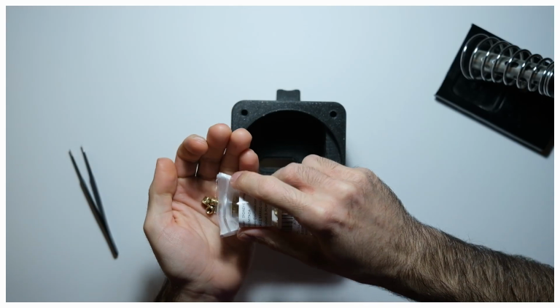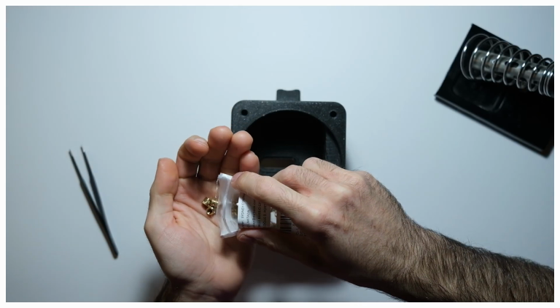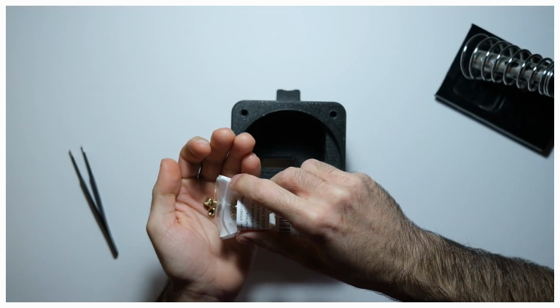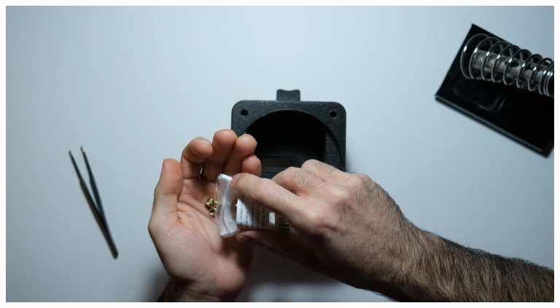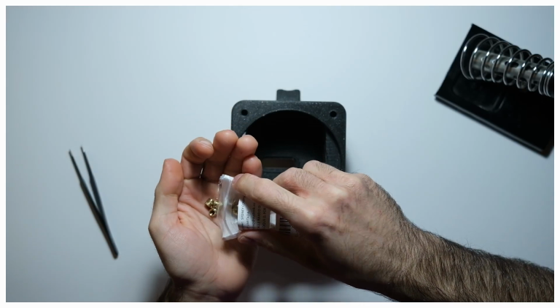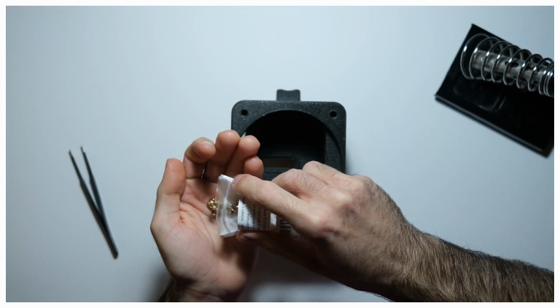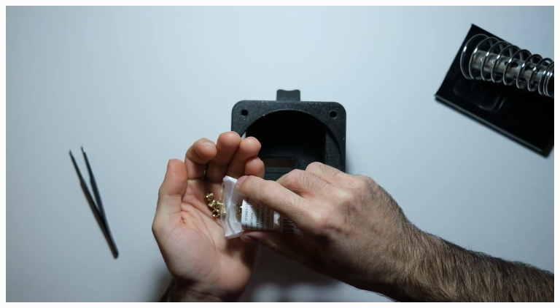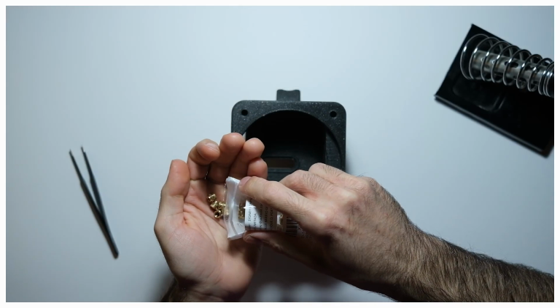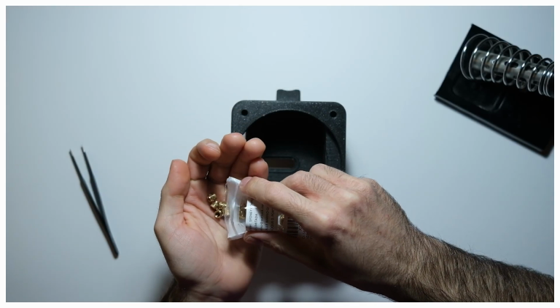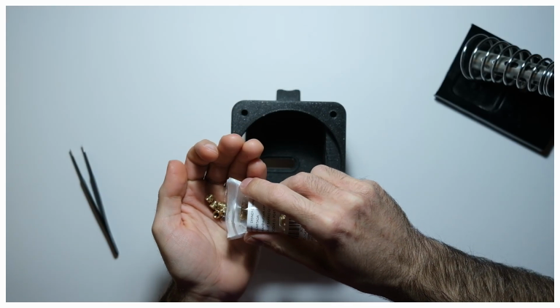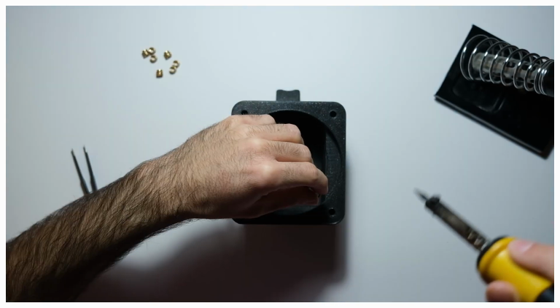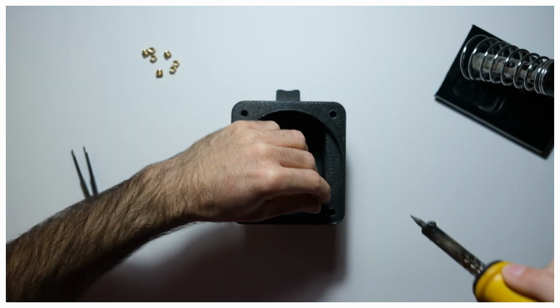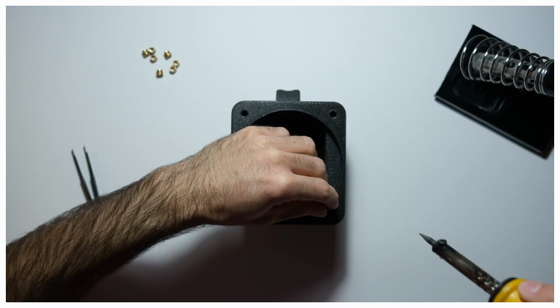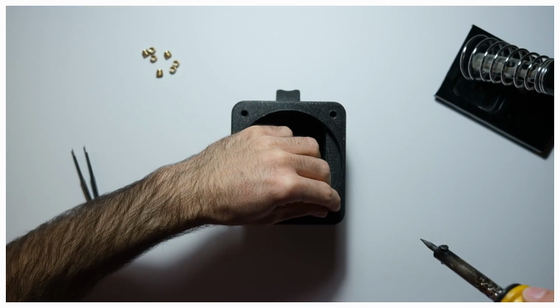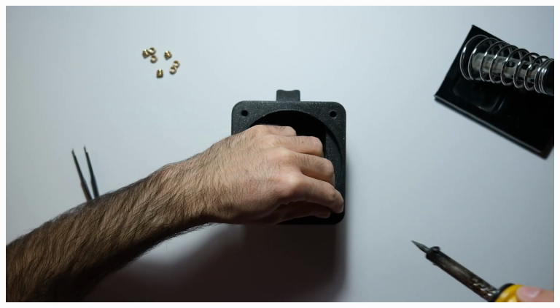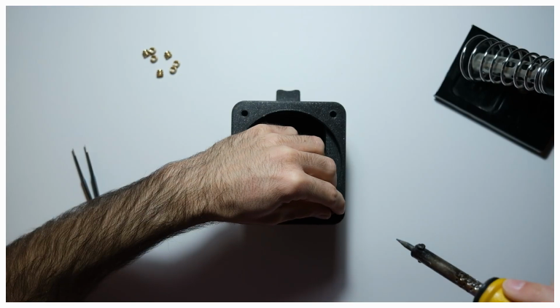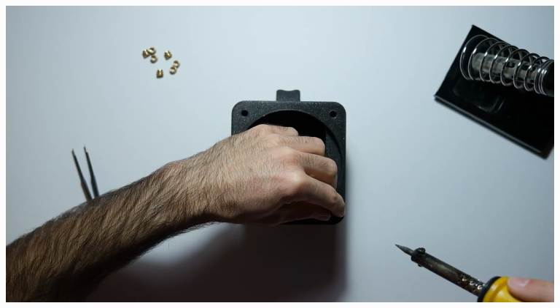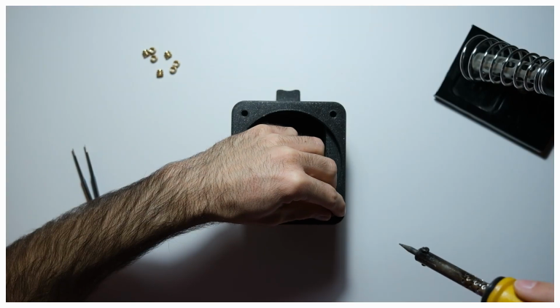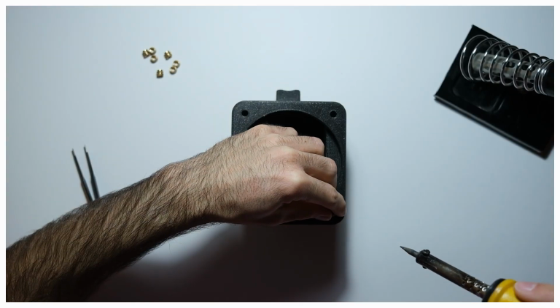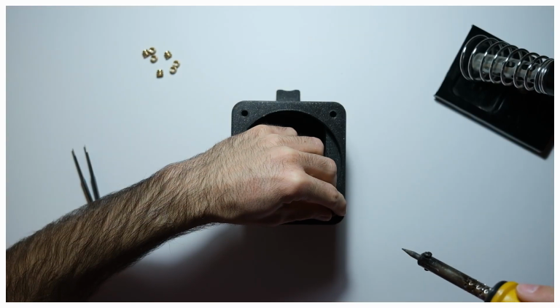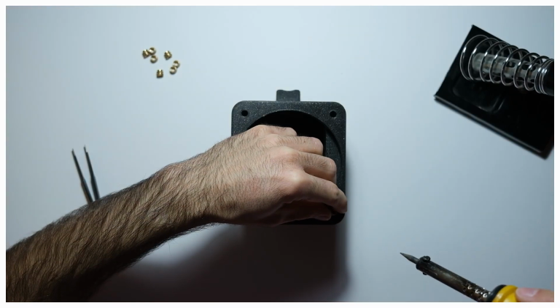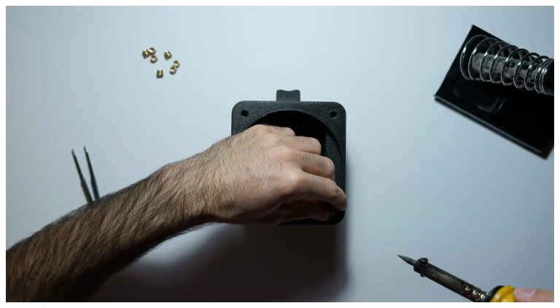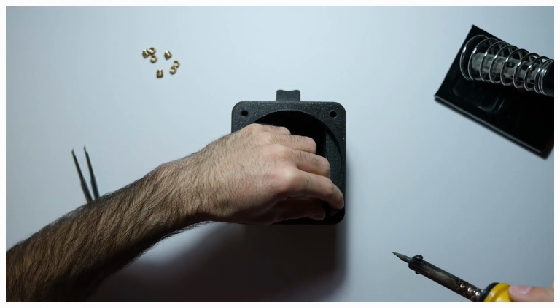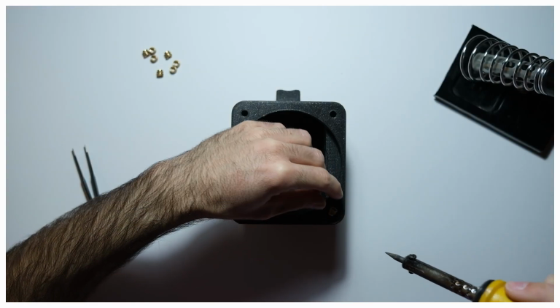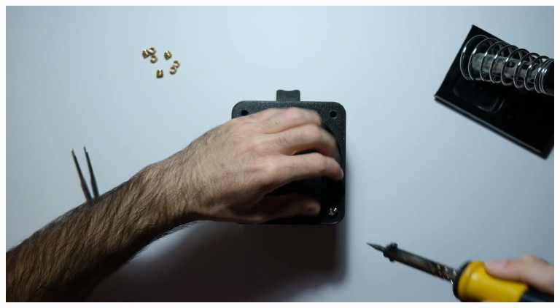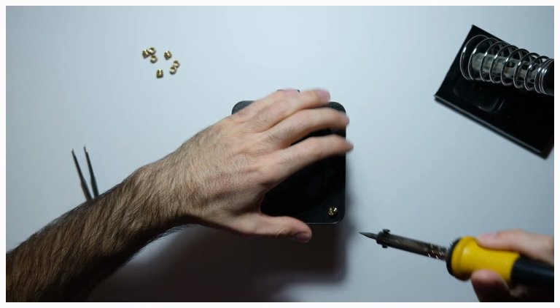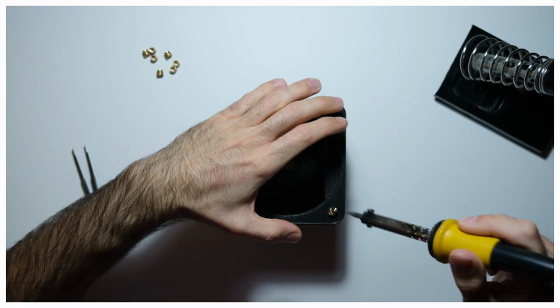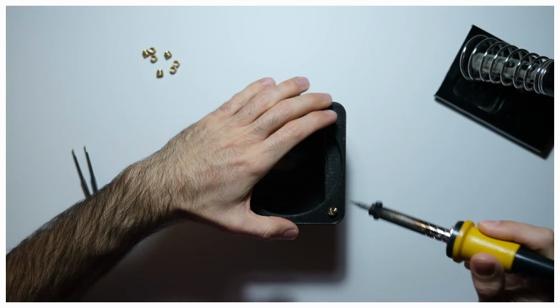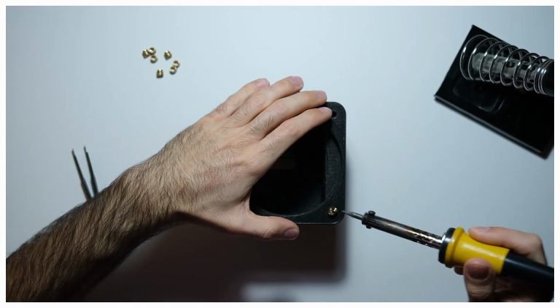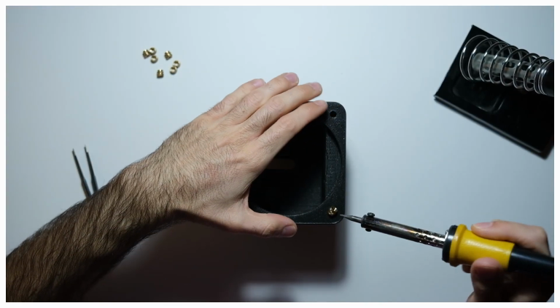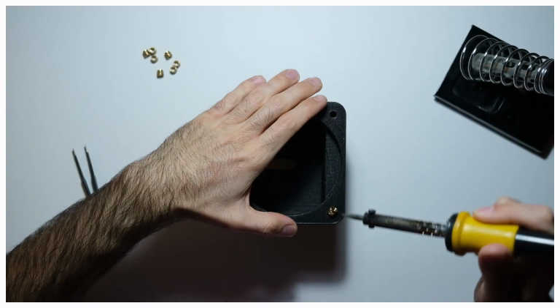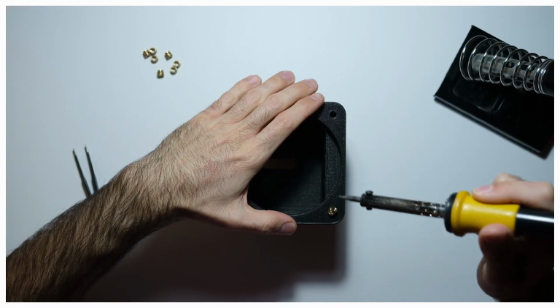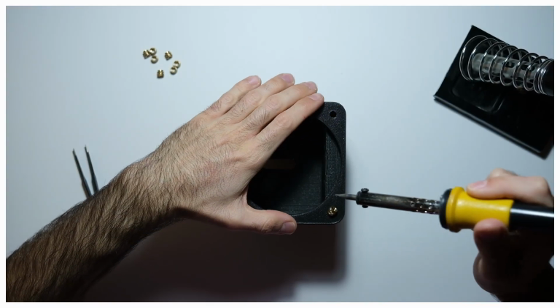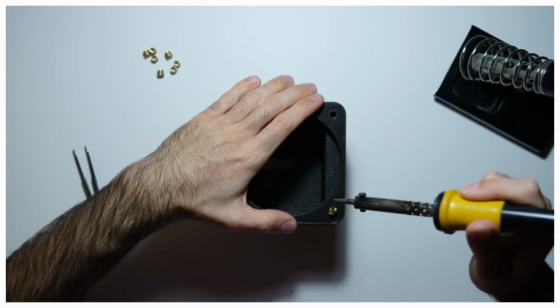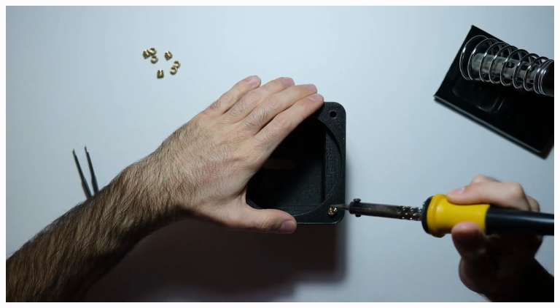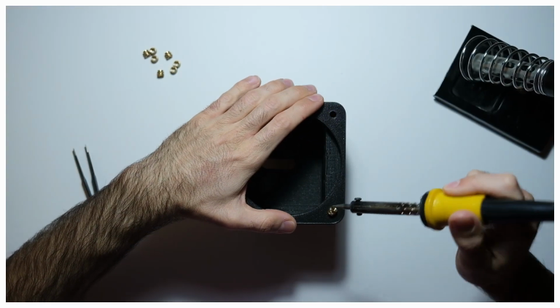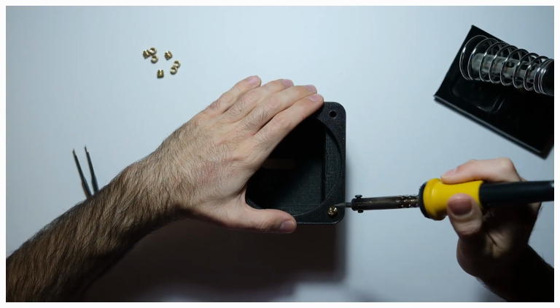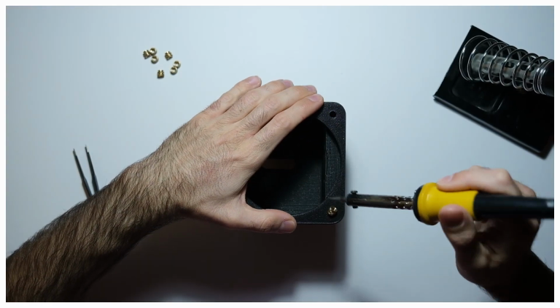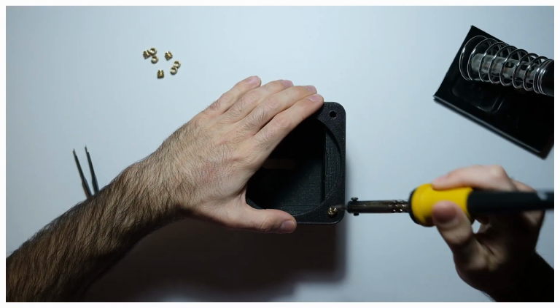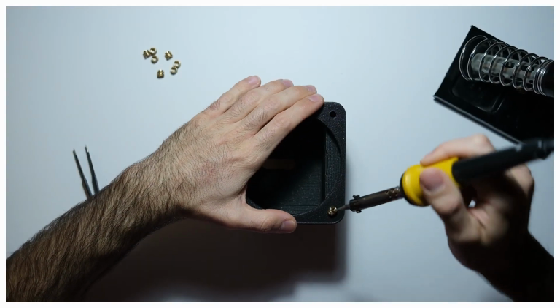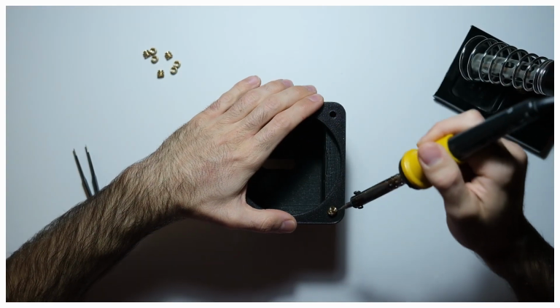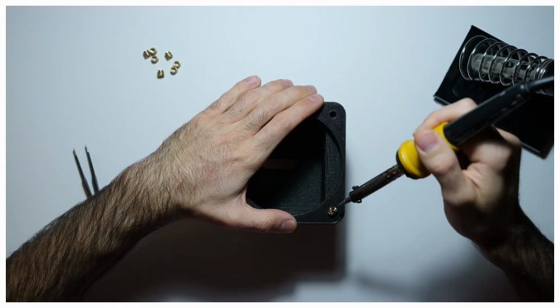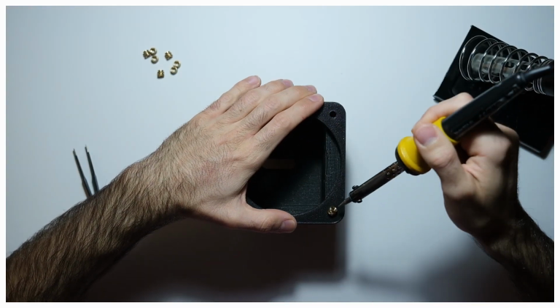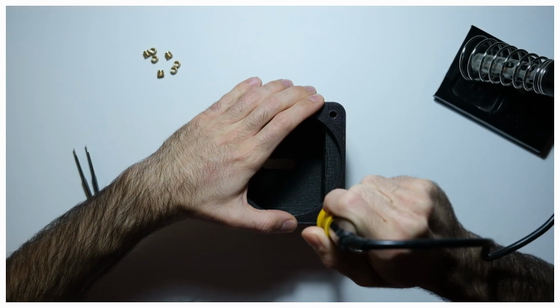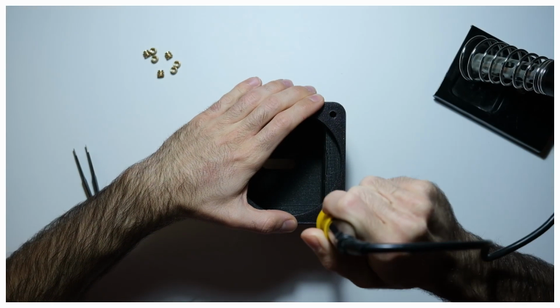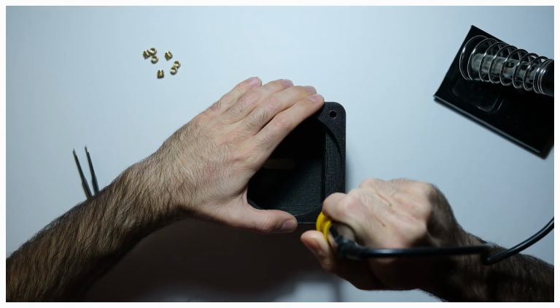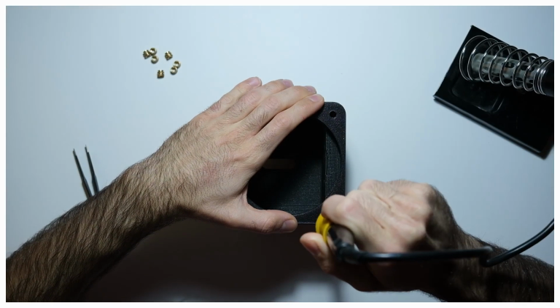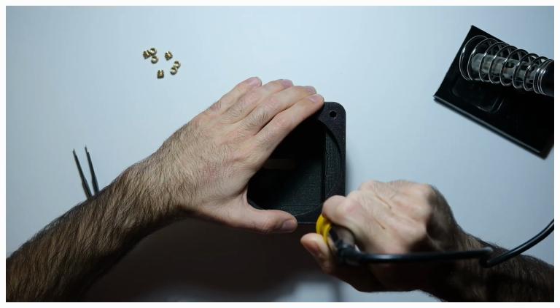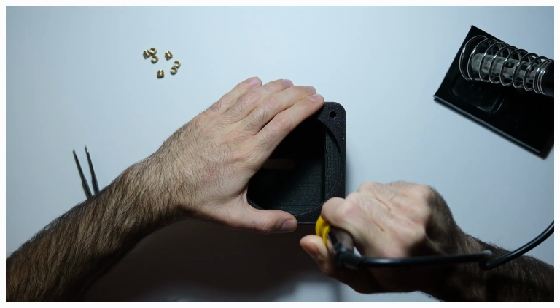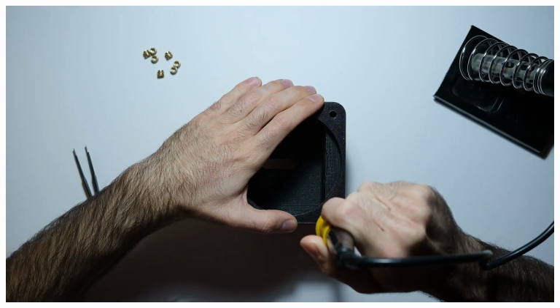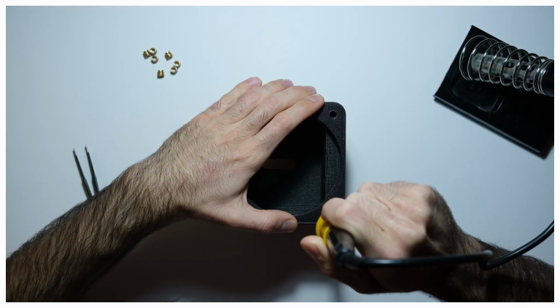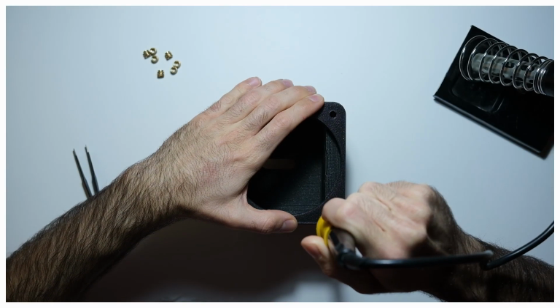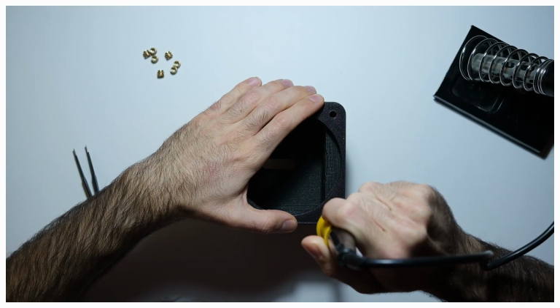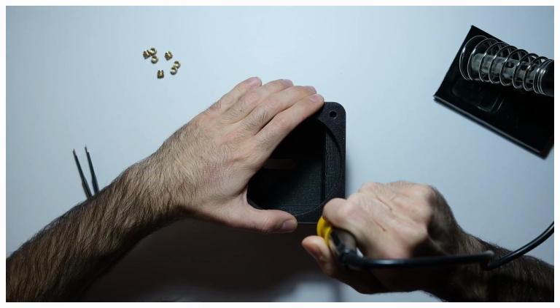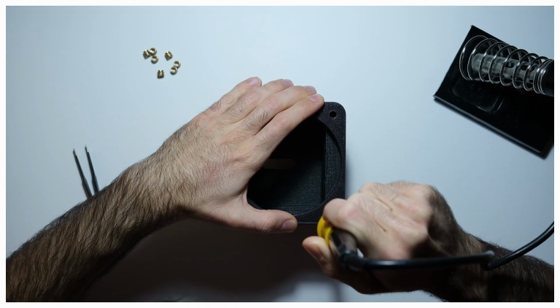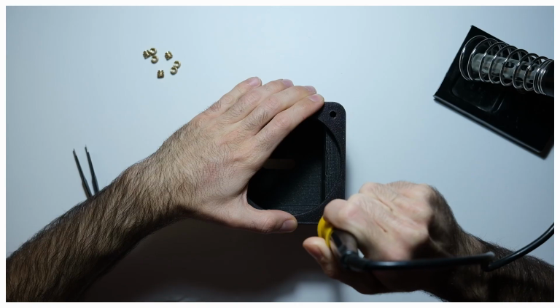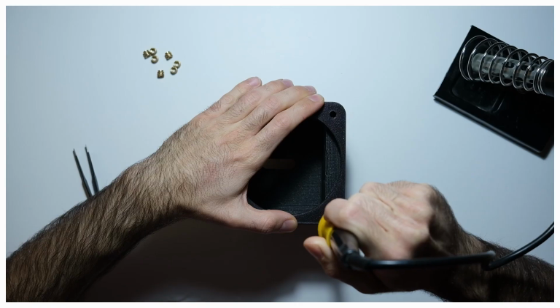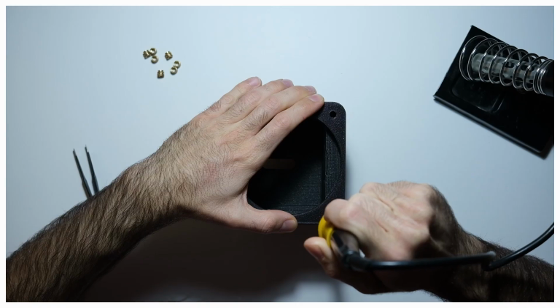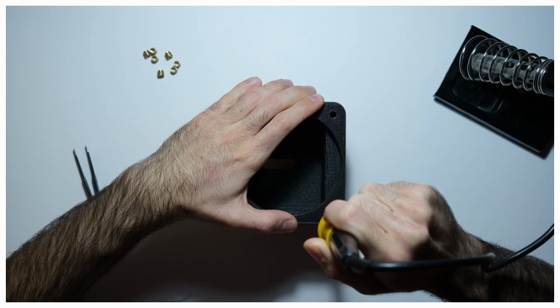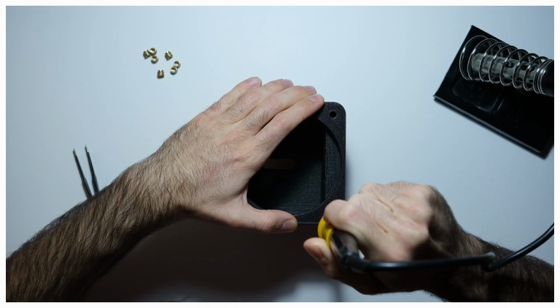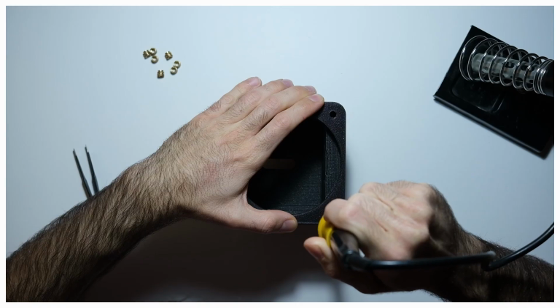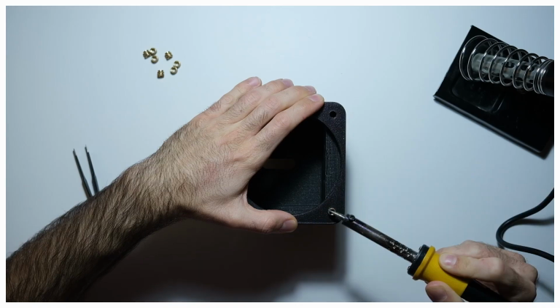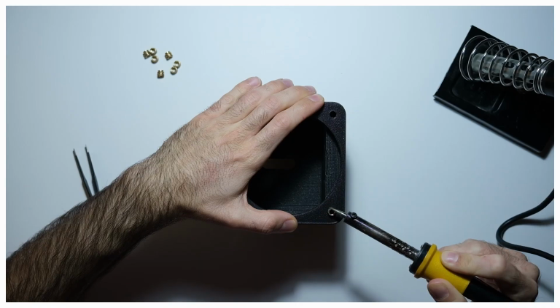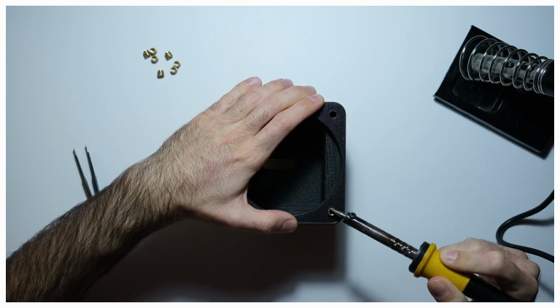Threaded inserts are also used in the outer body to secure the front plate, where the lens will fit, and accessories like a handle or hooks for a strap.